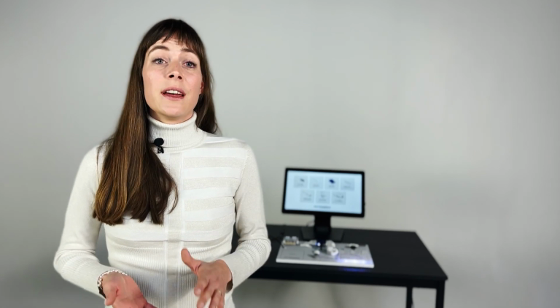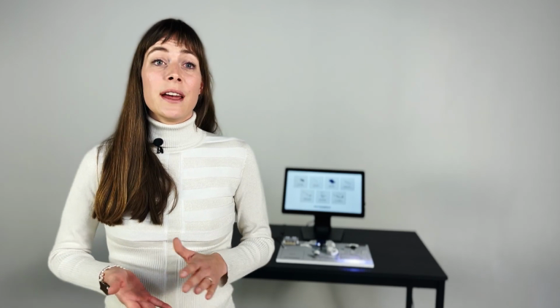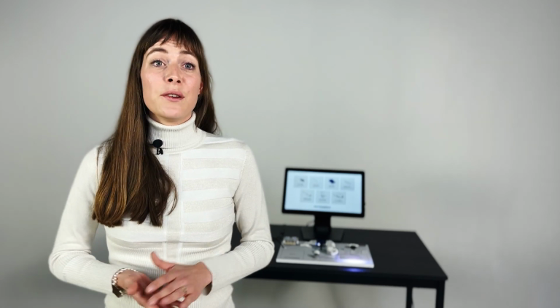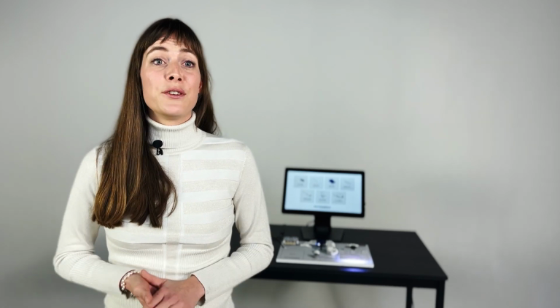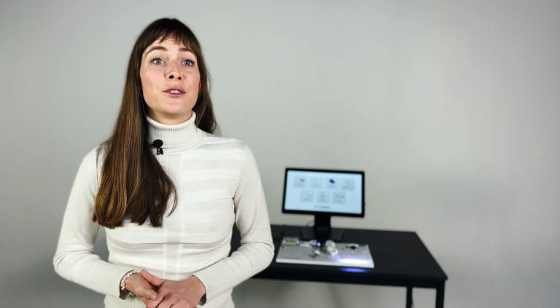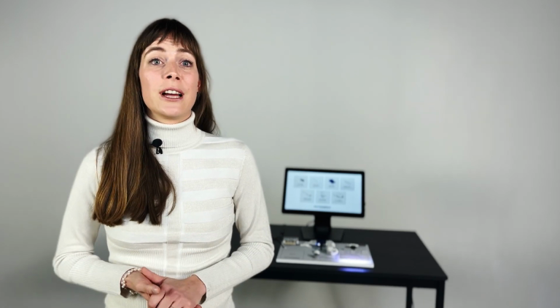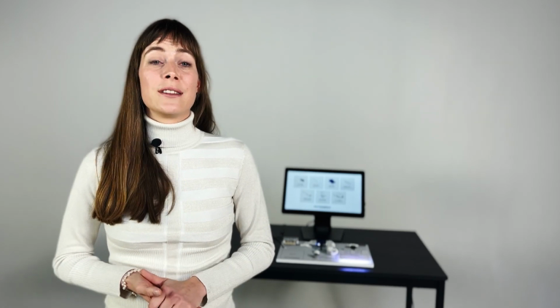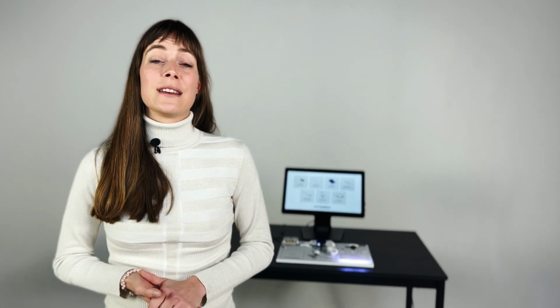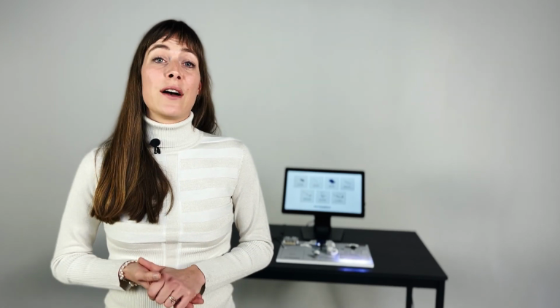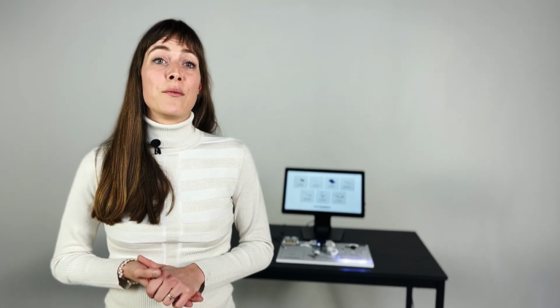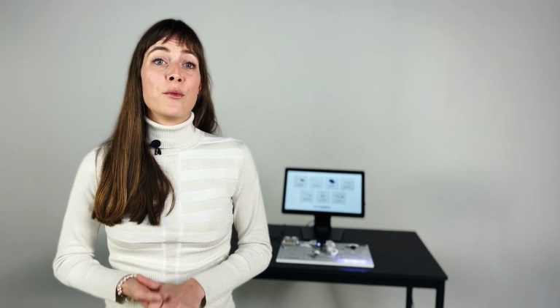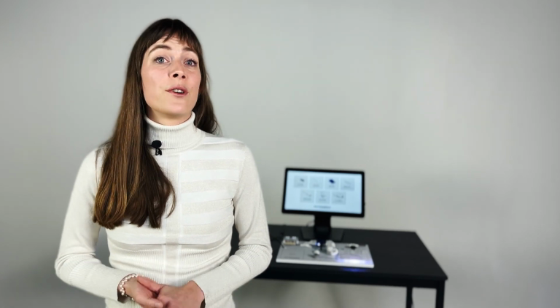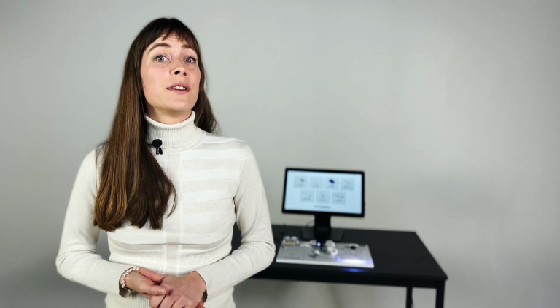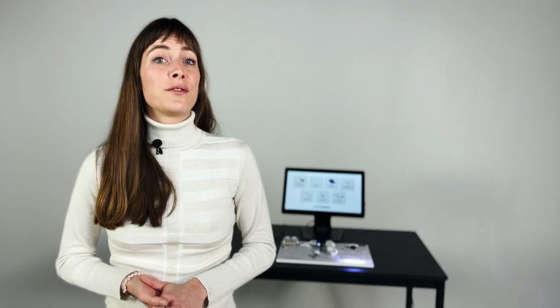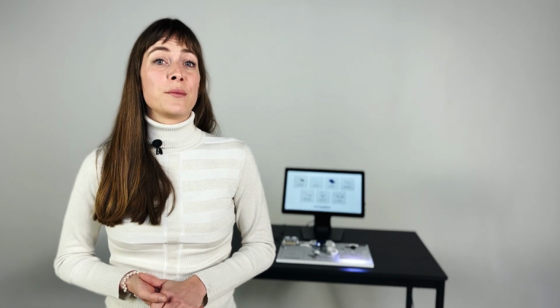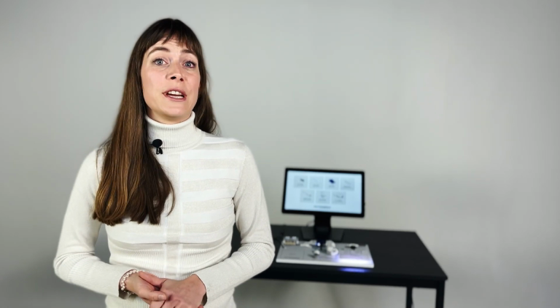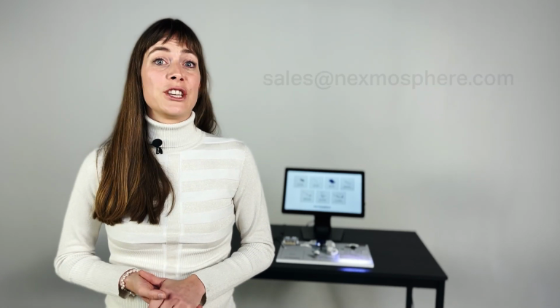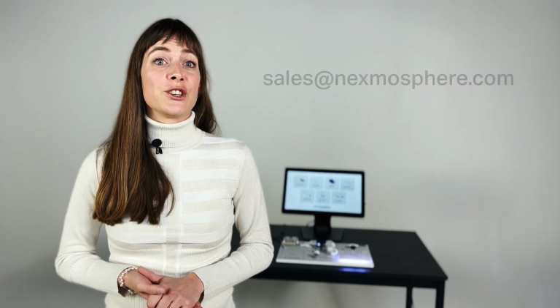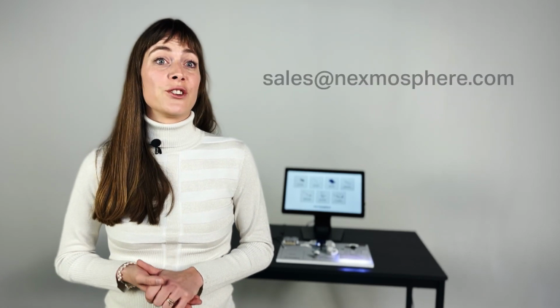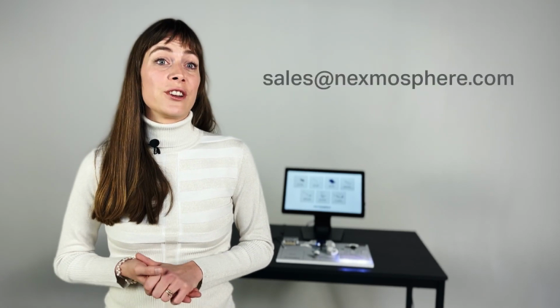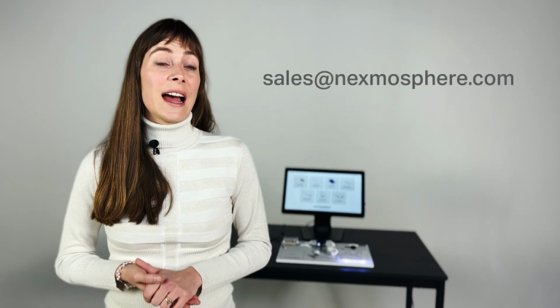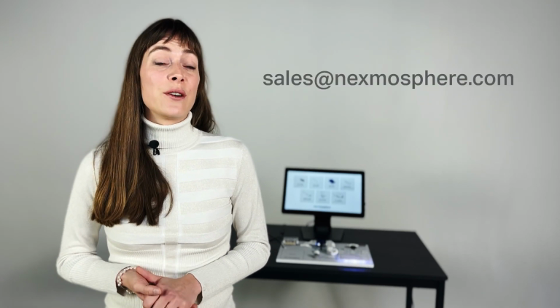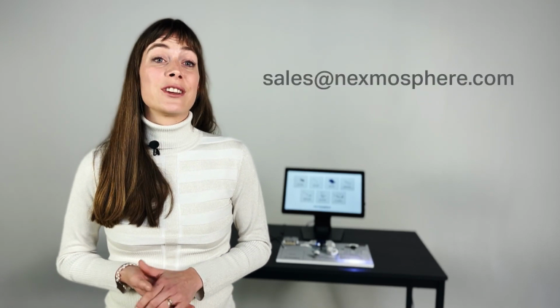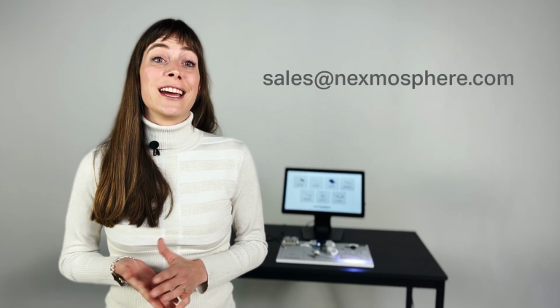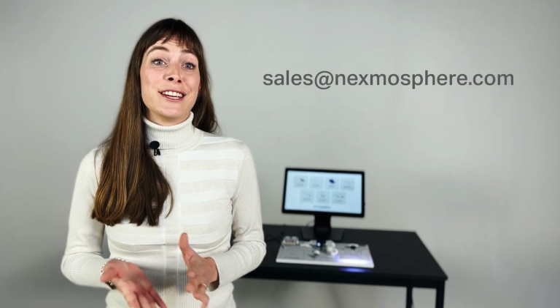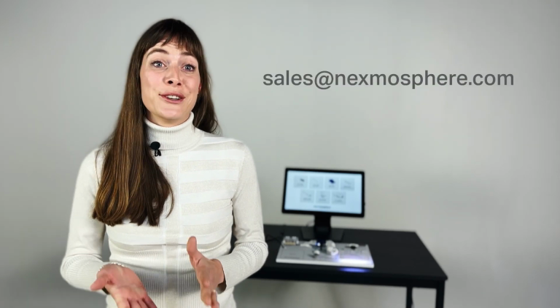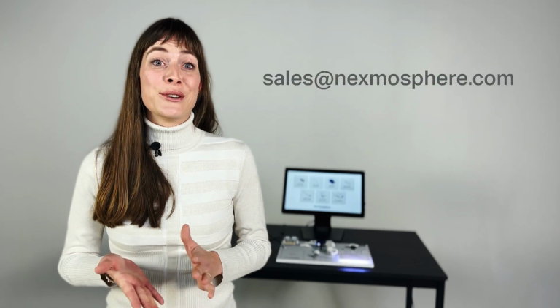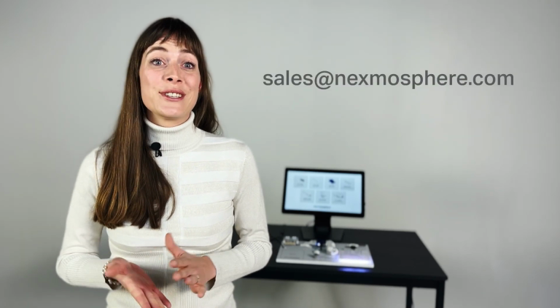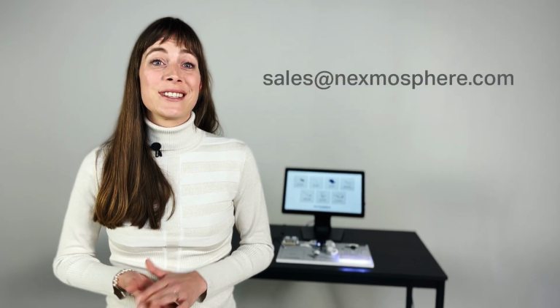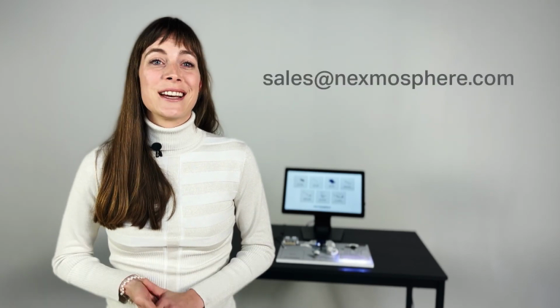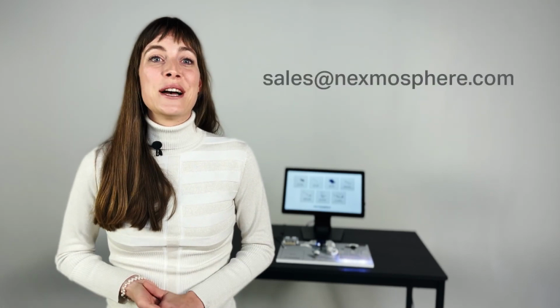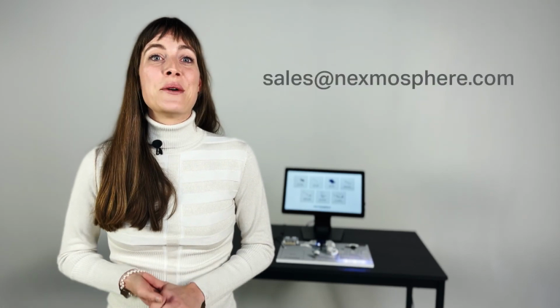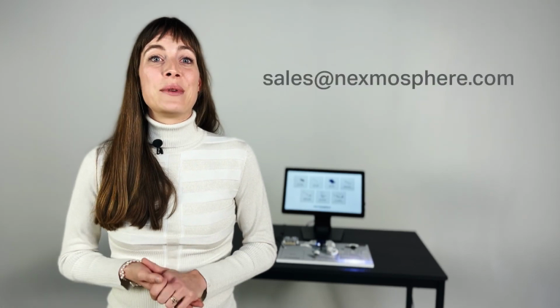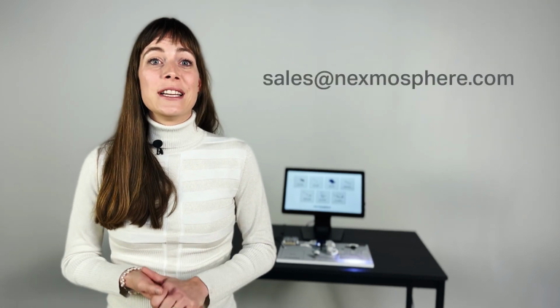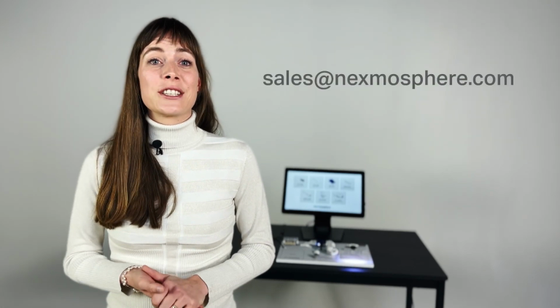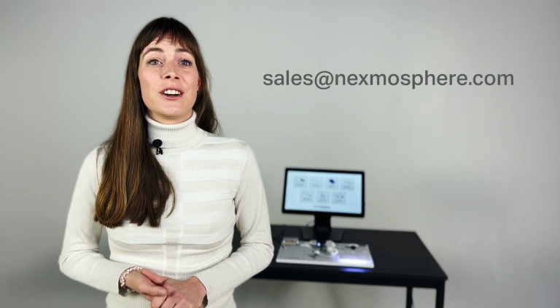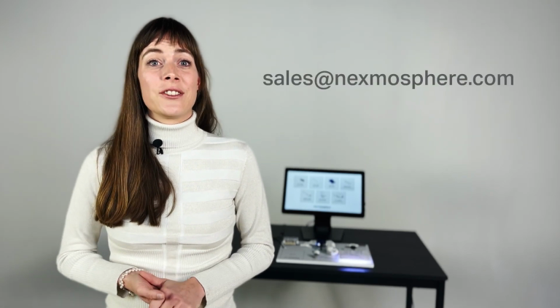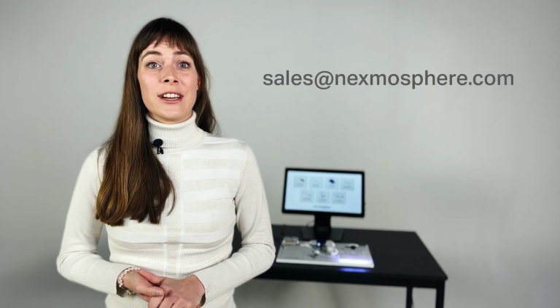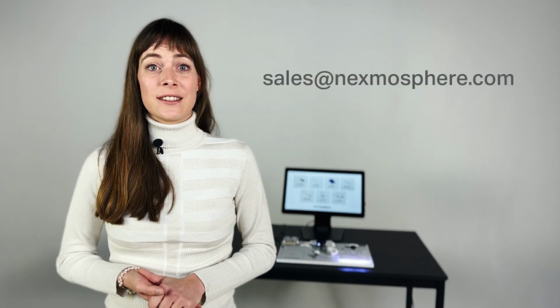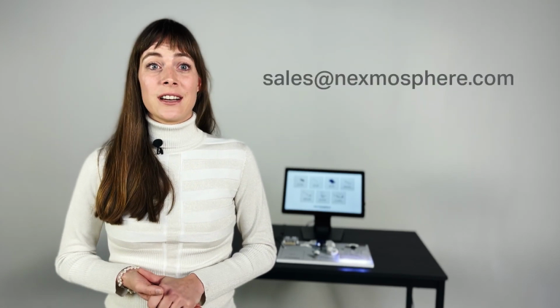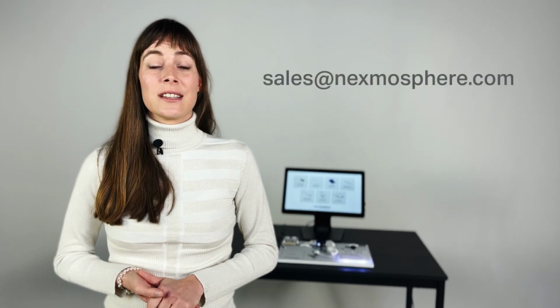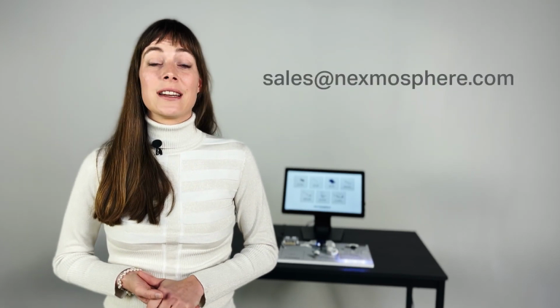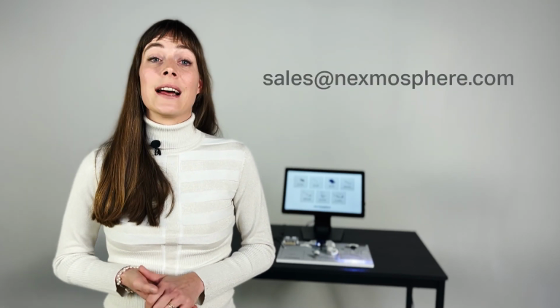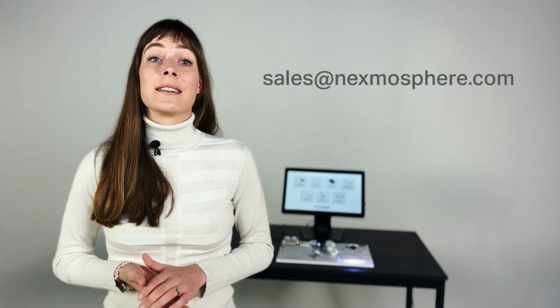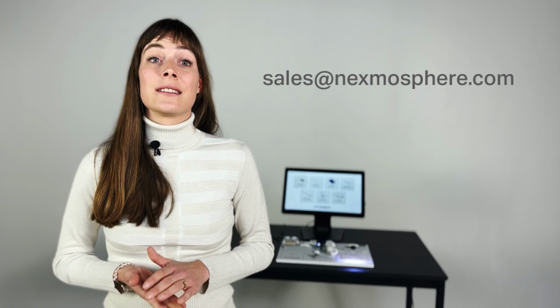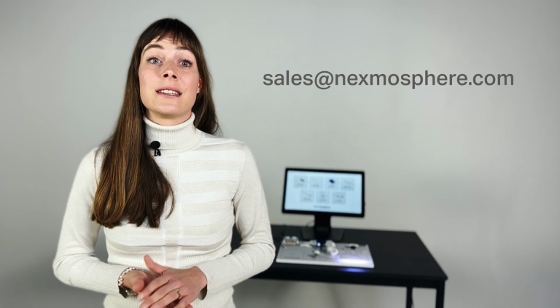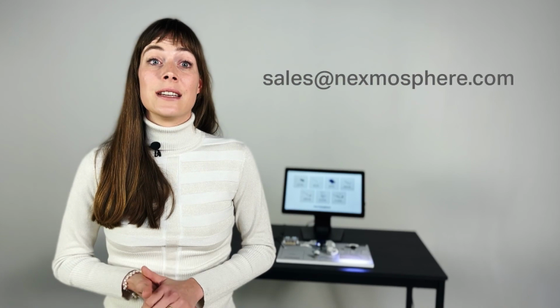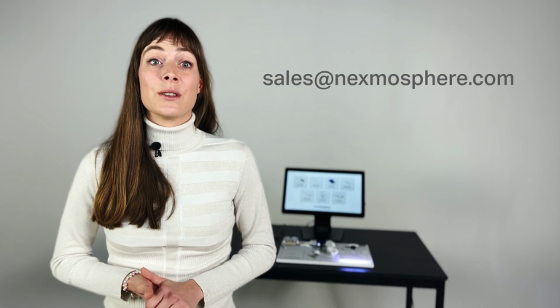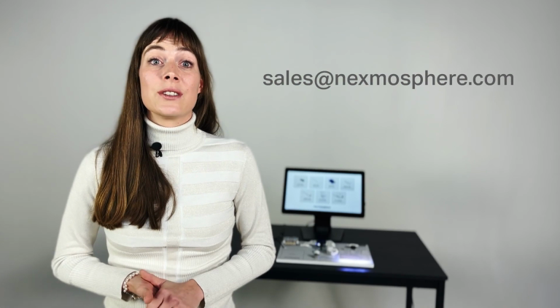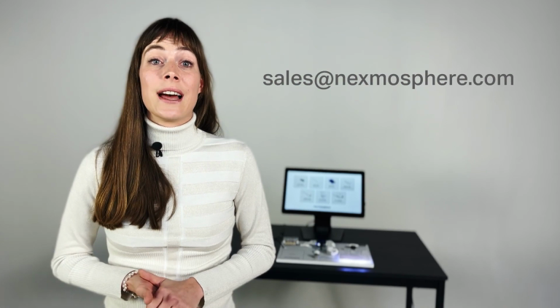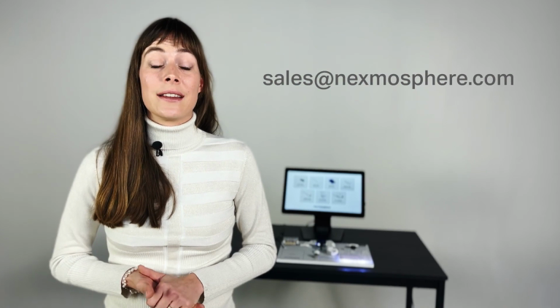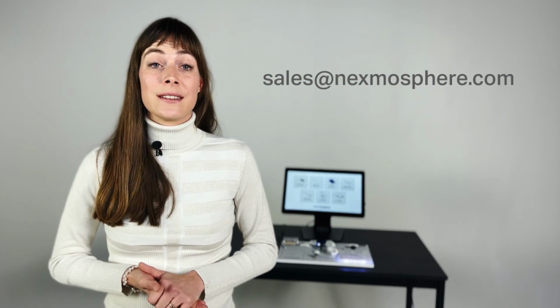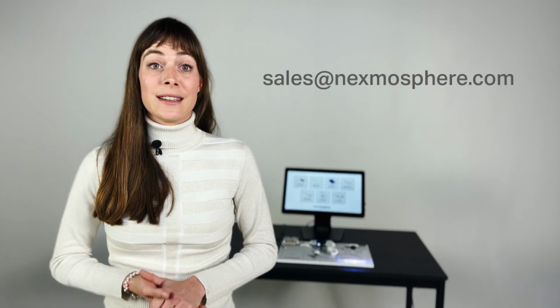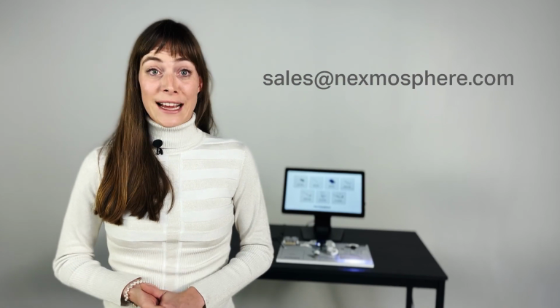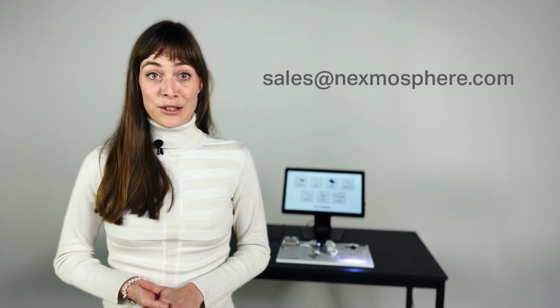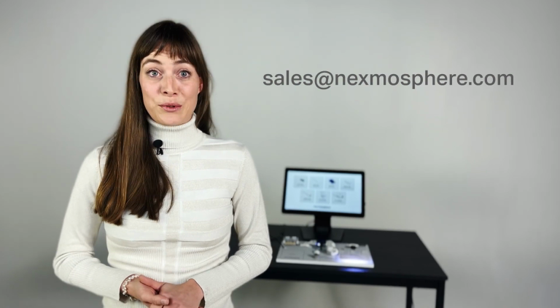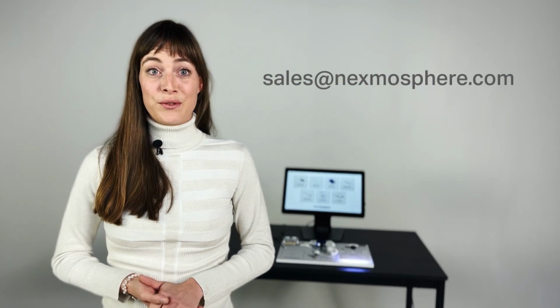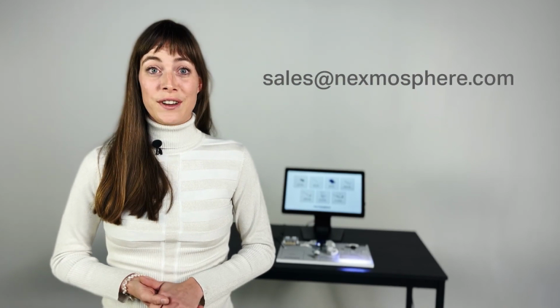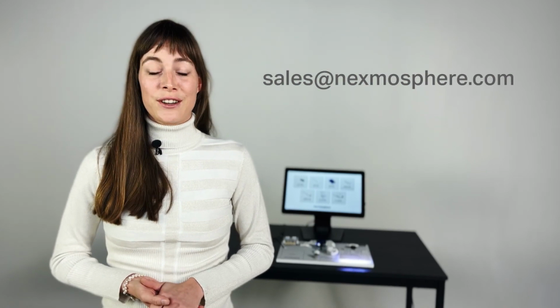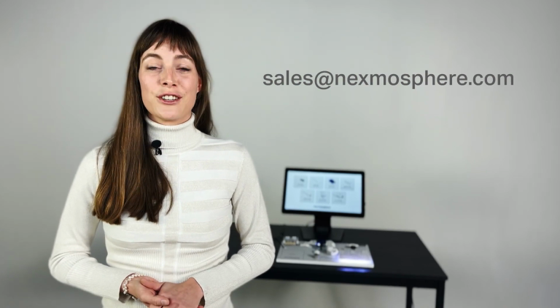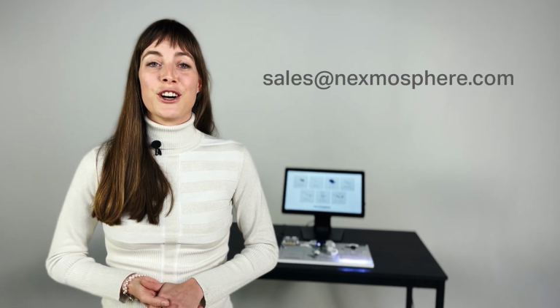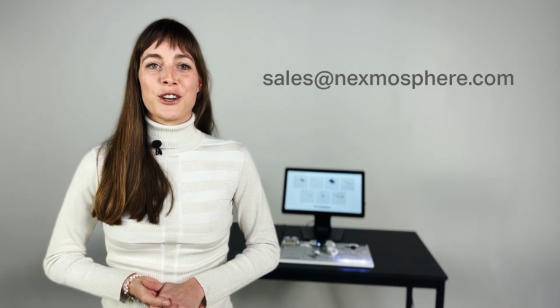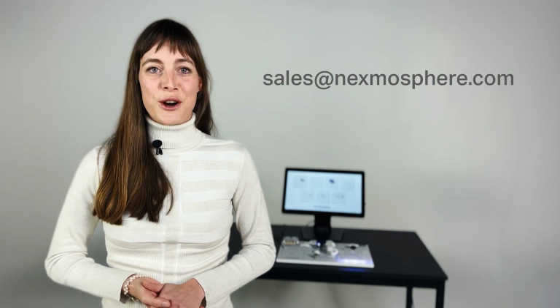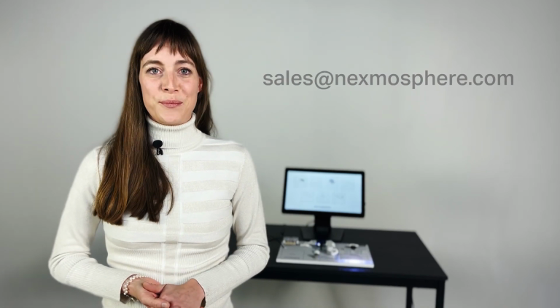If you'd like to have more information on how to get yours, please contact us at sales@nexmosphere.com.